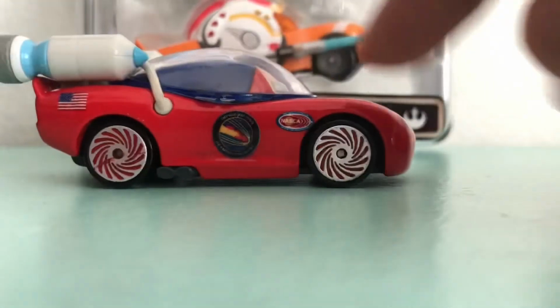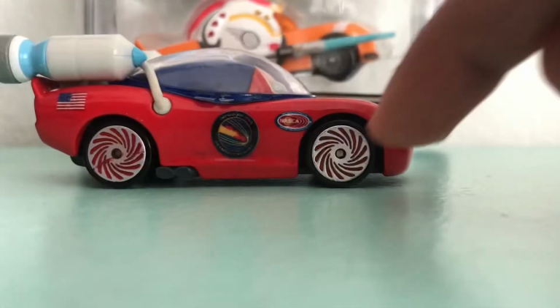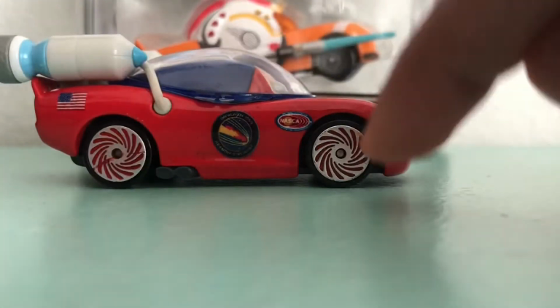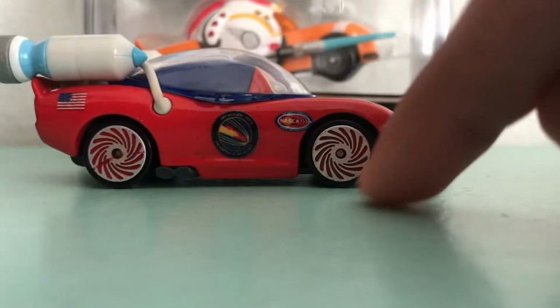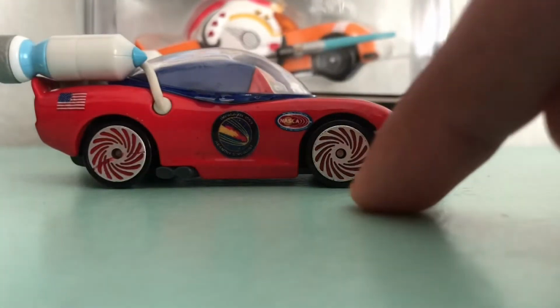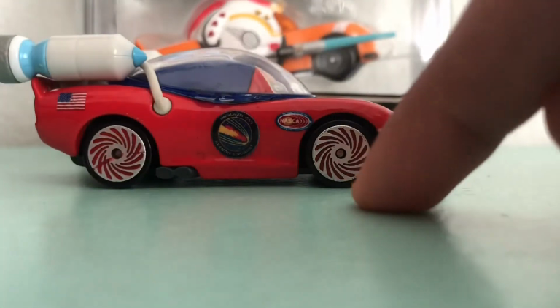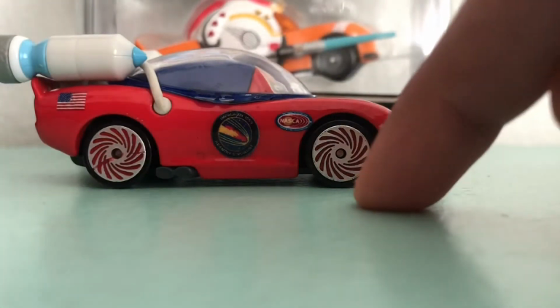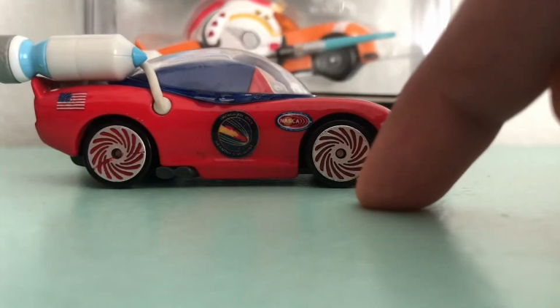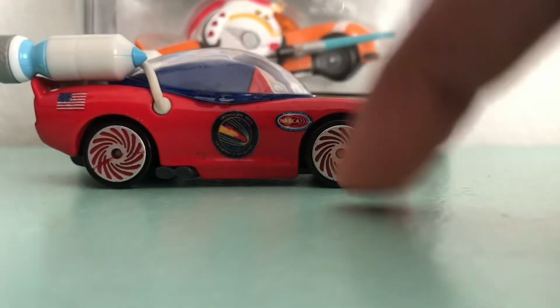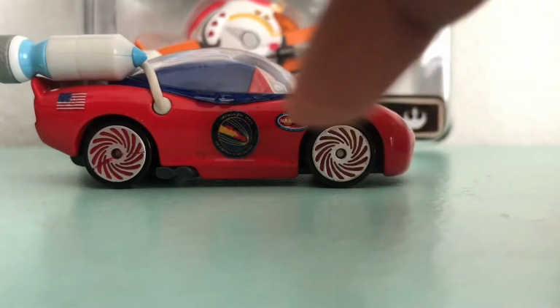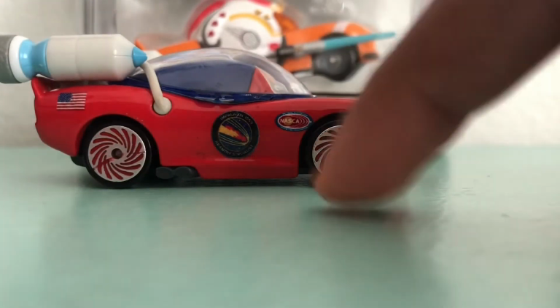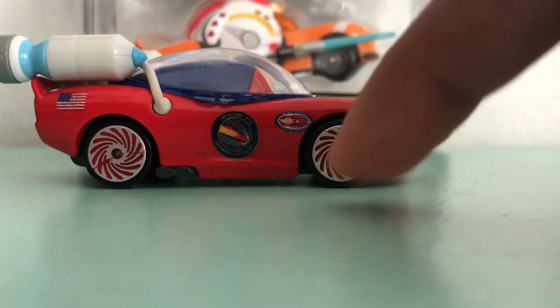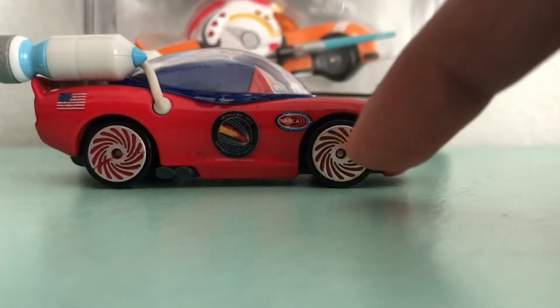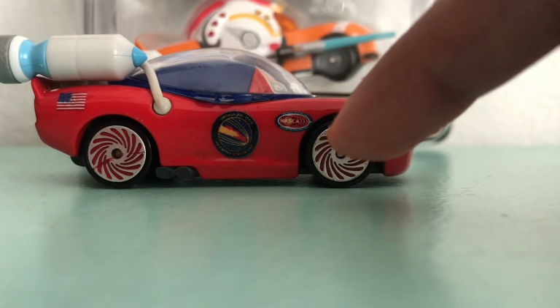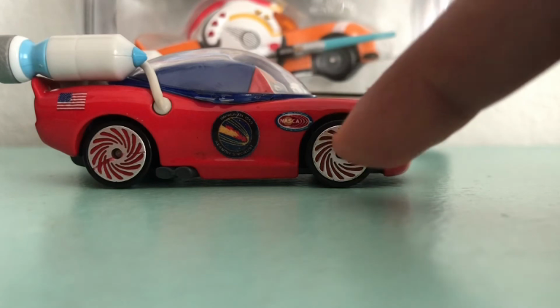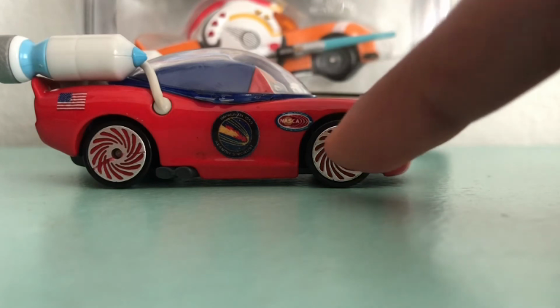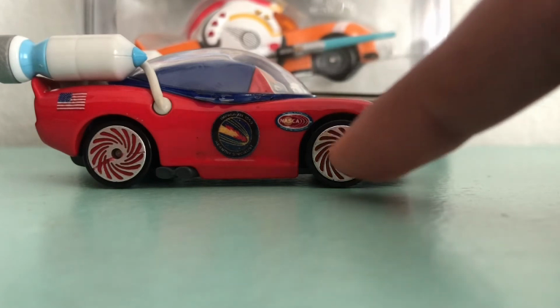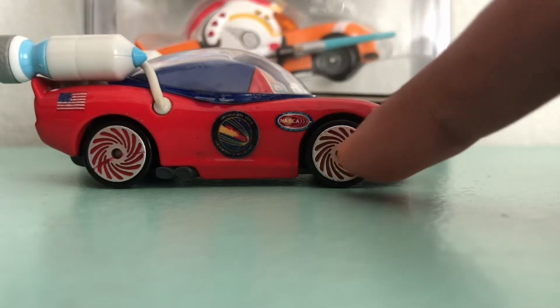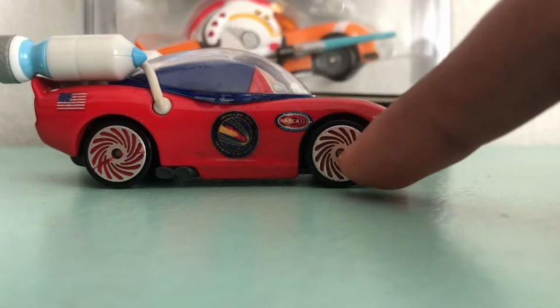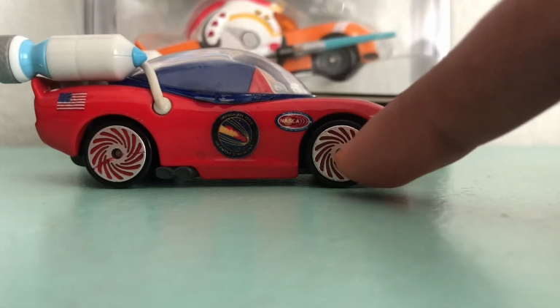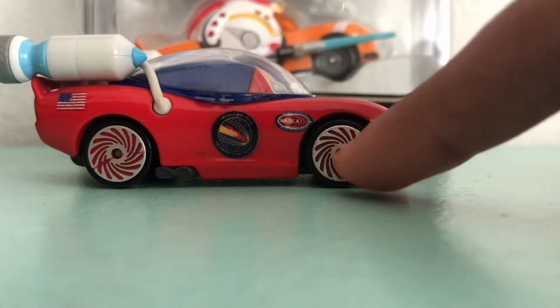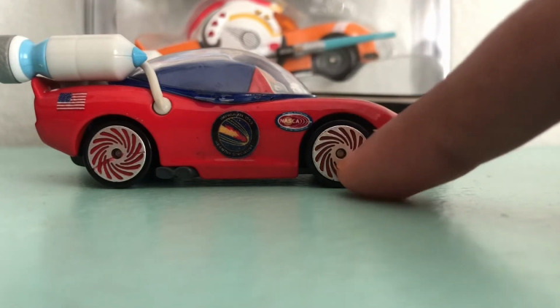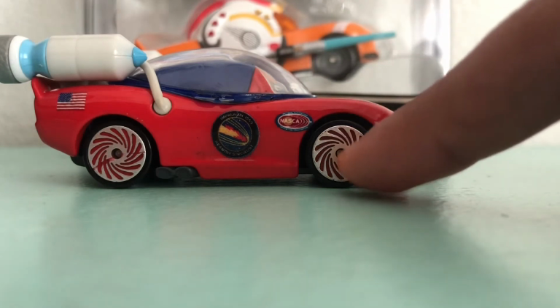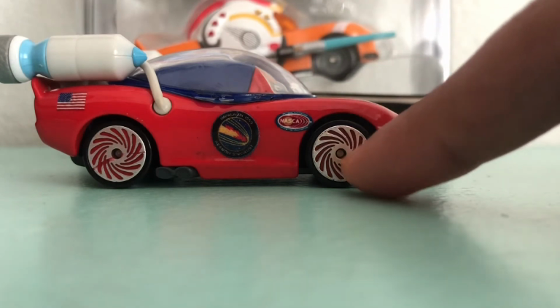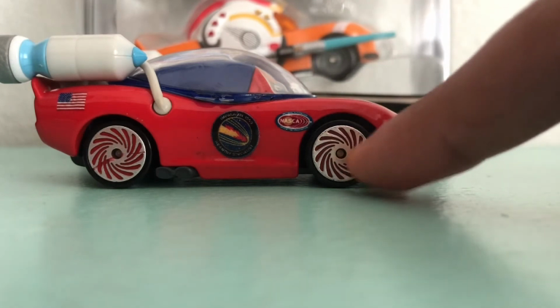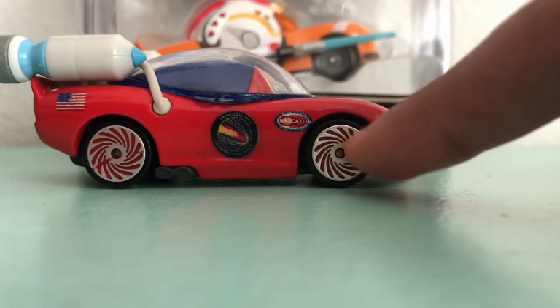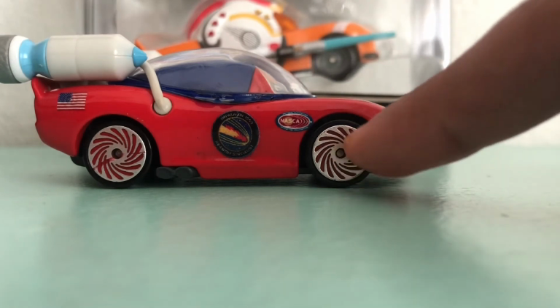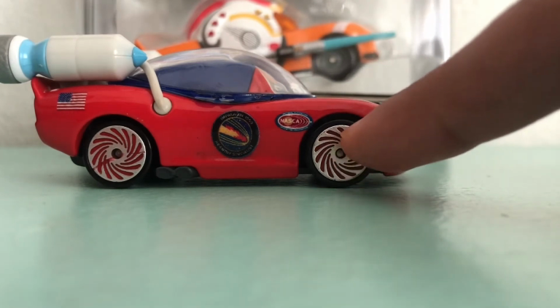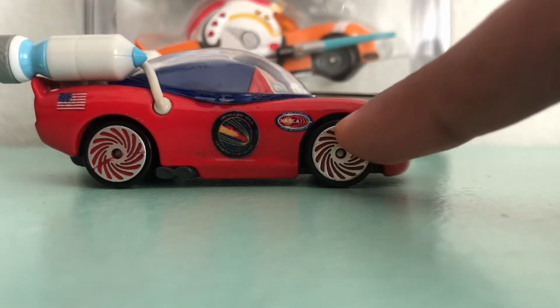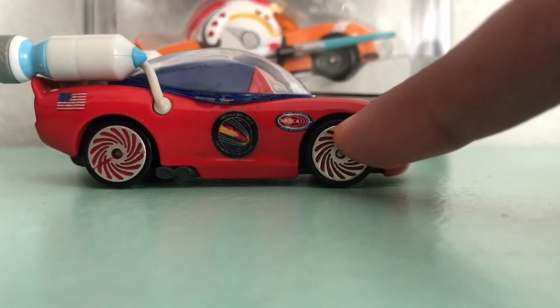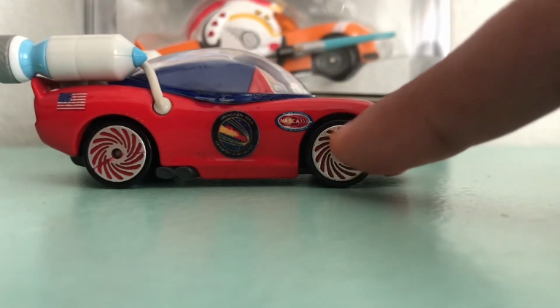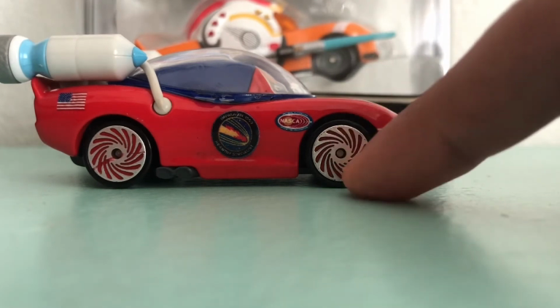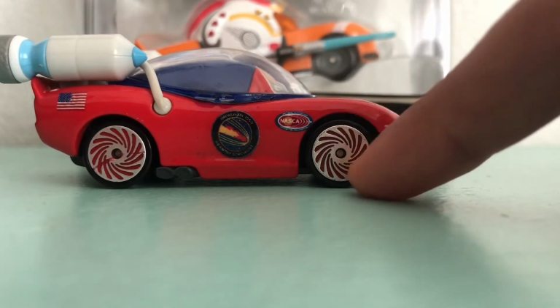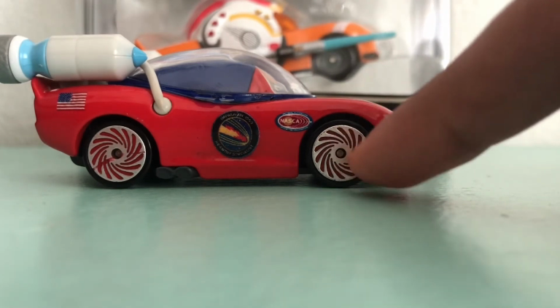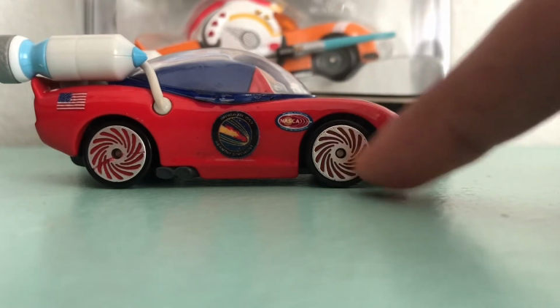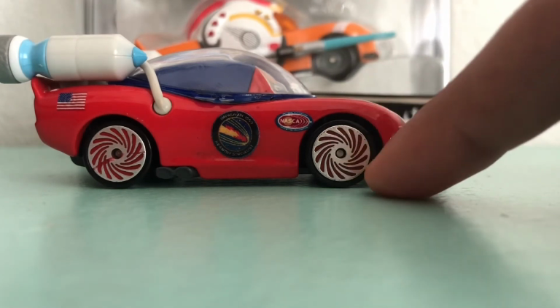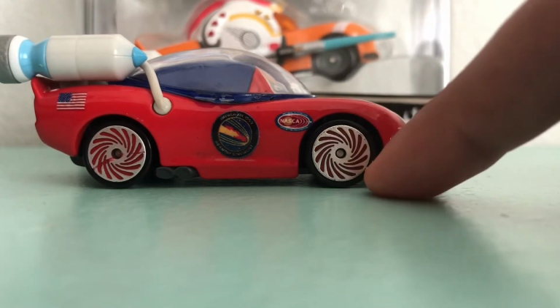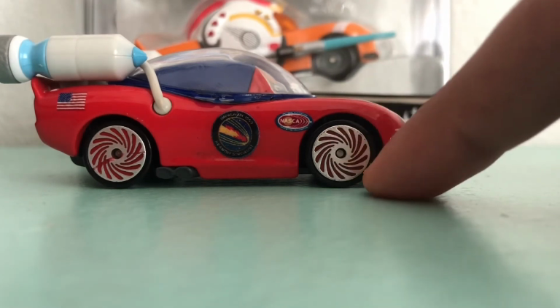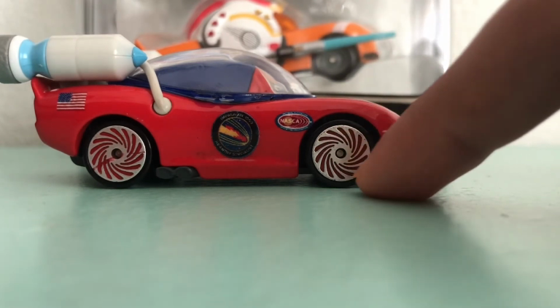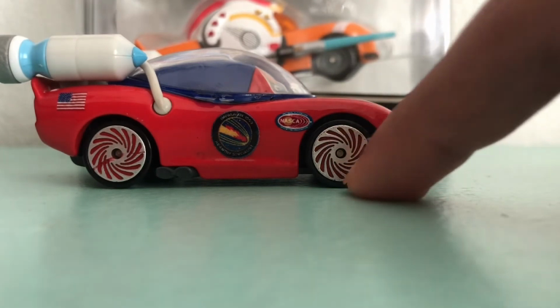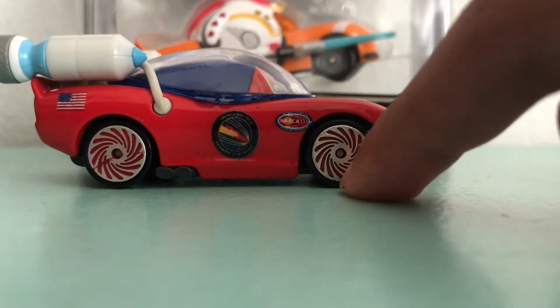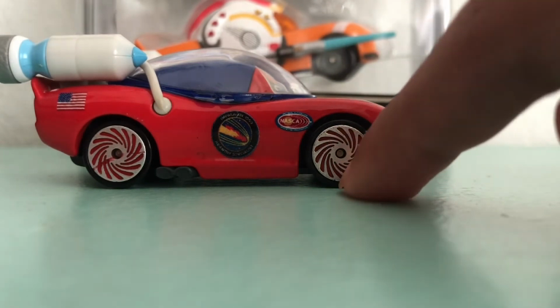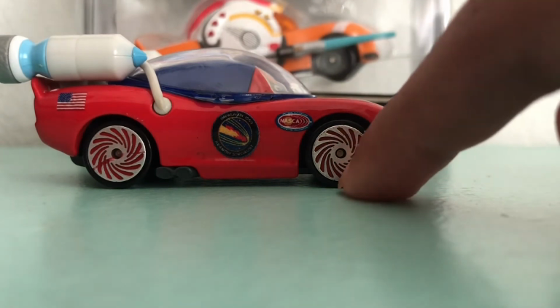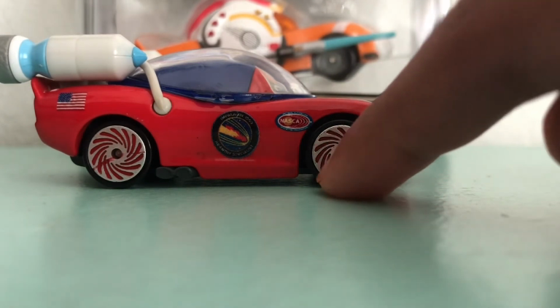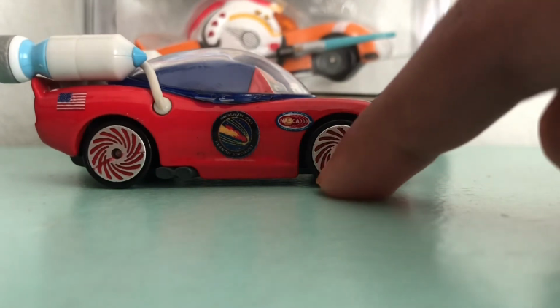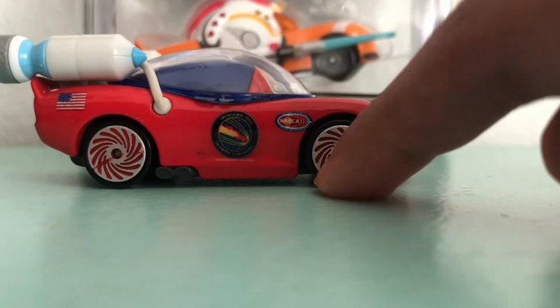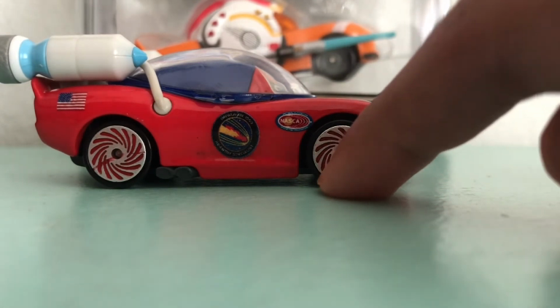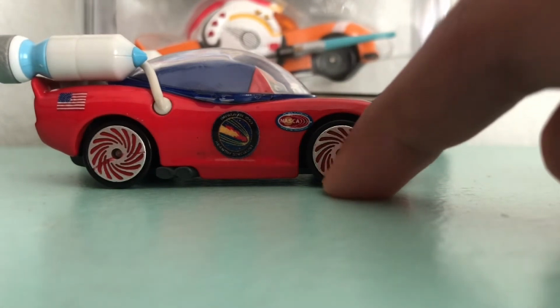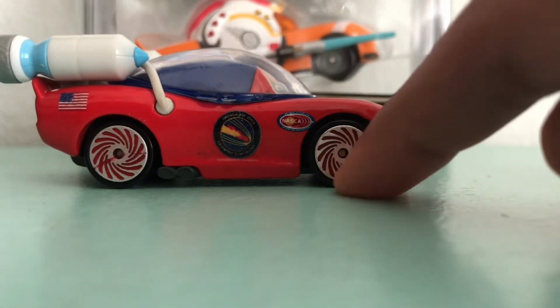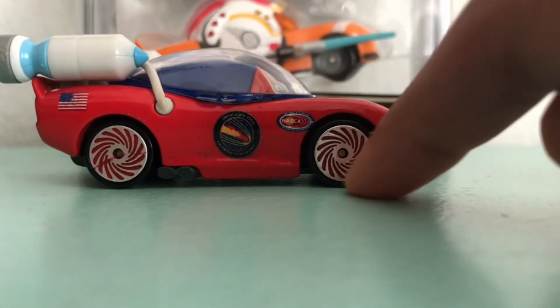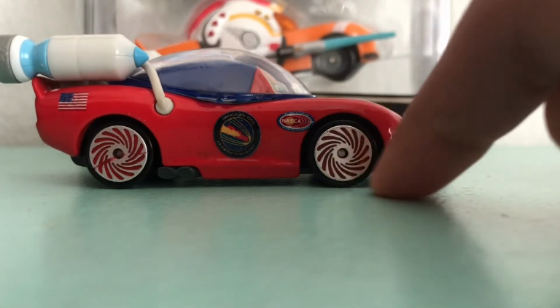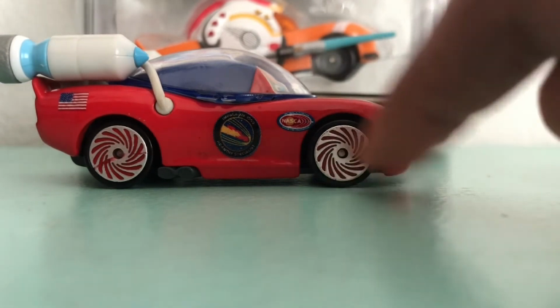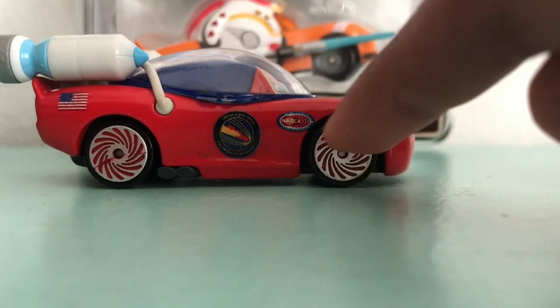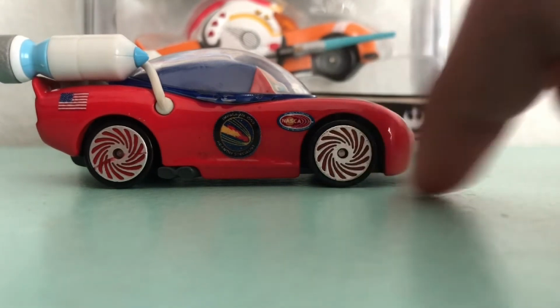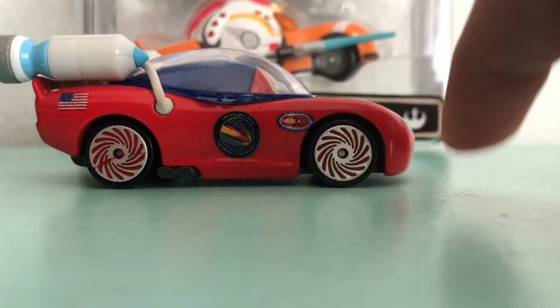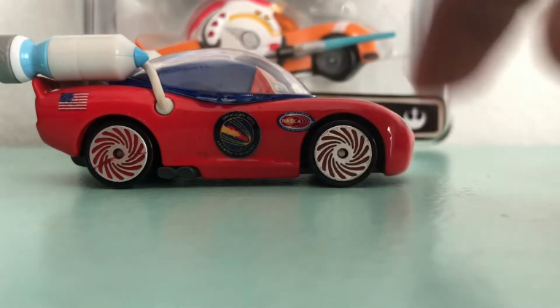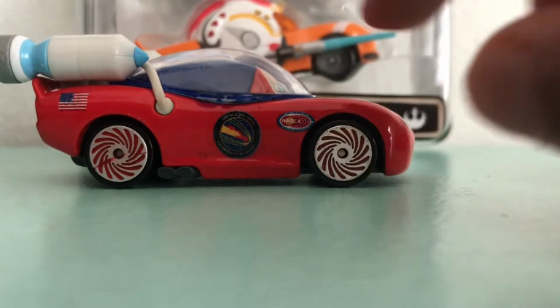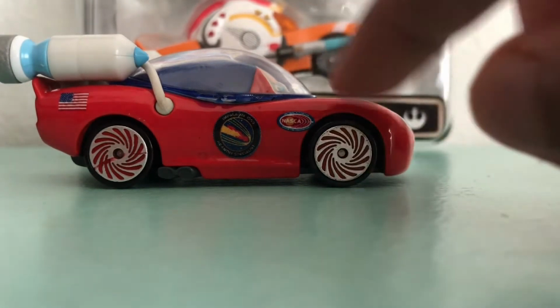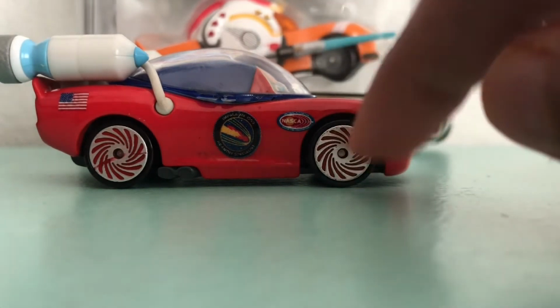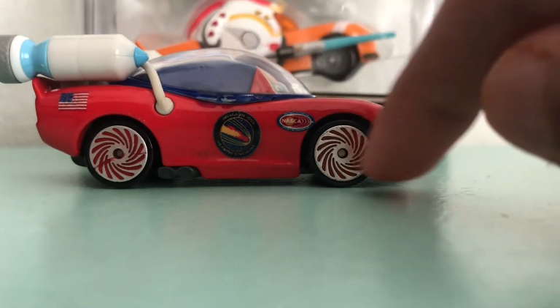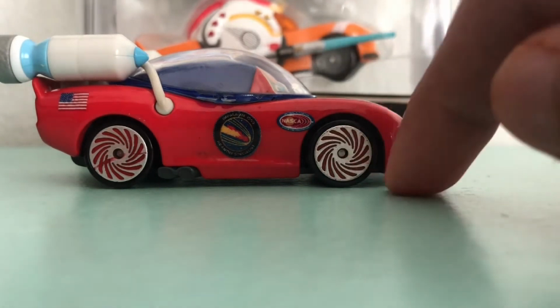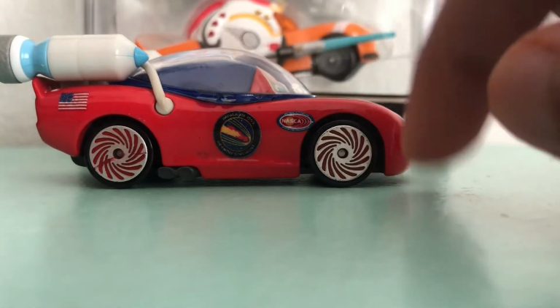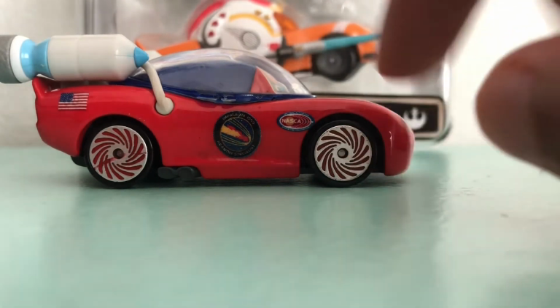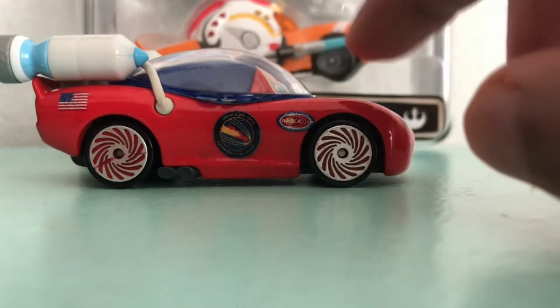His tires are kind of like in a spiral design. And they're red.